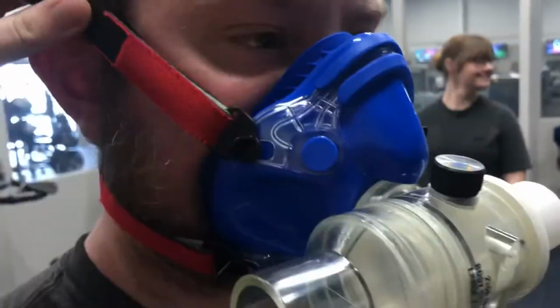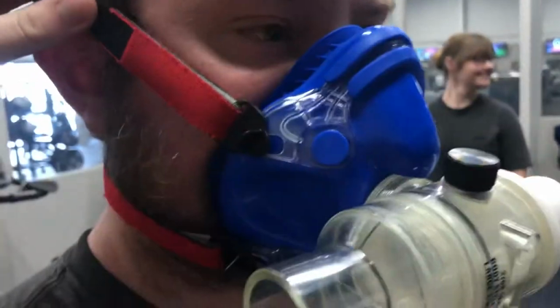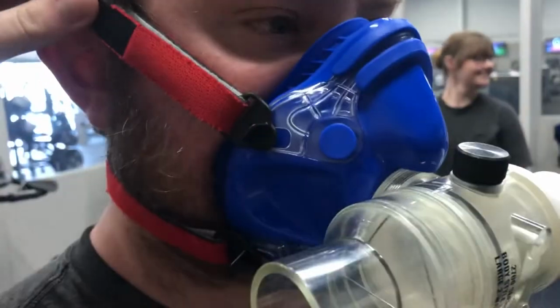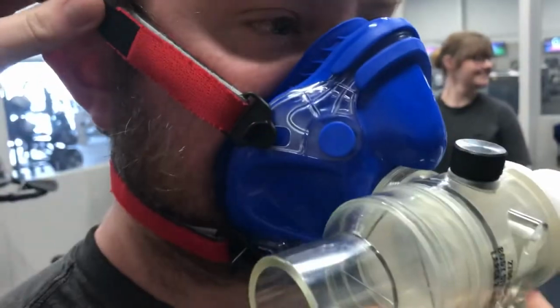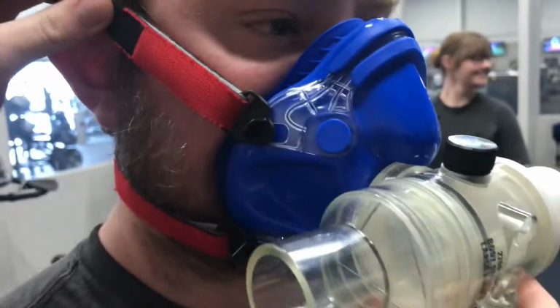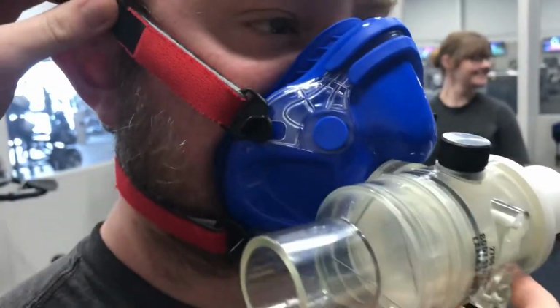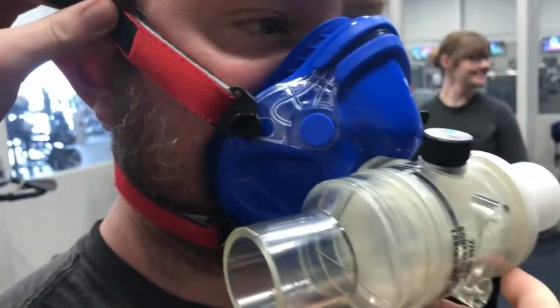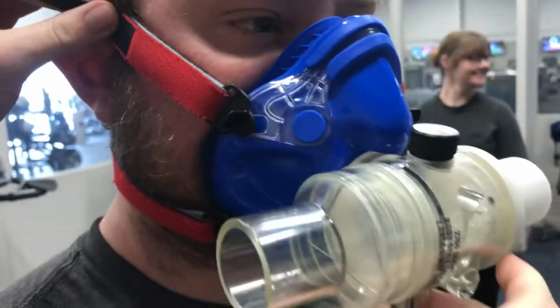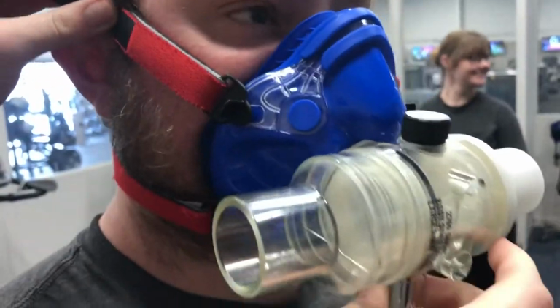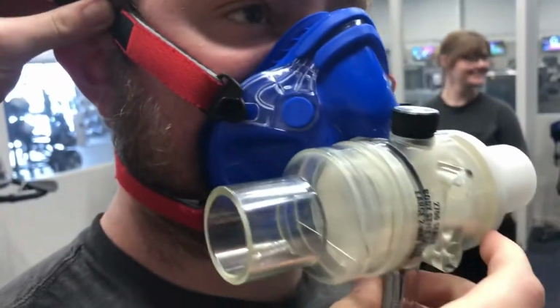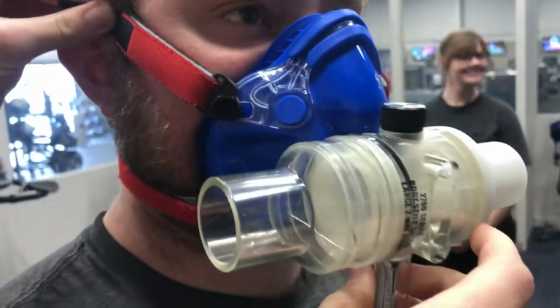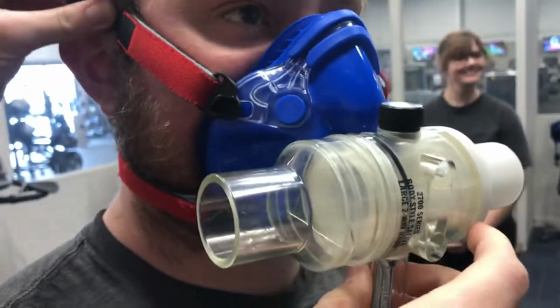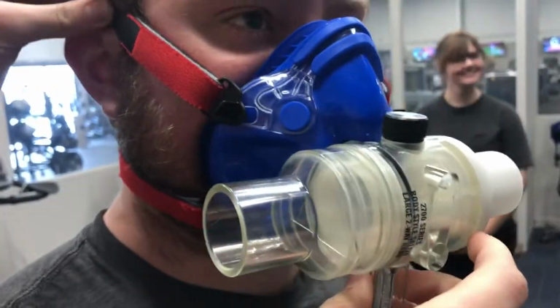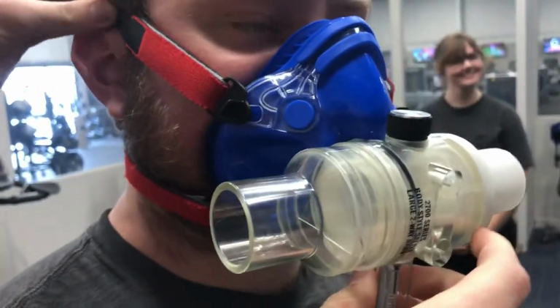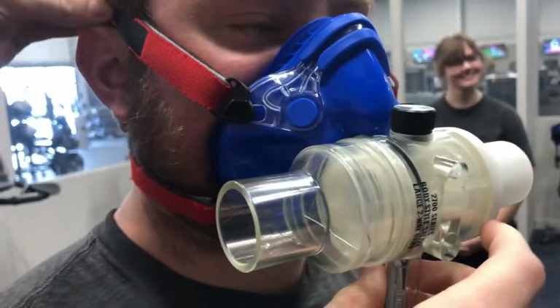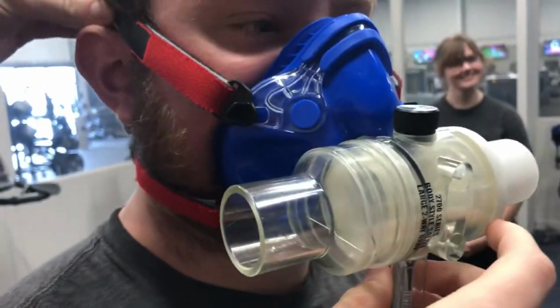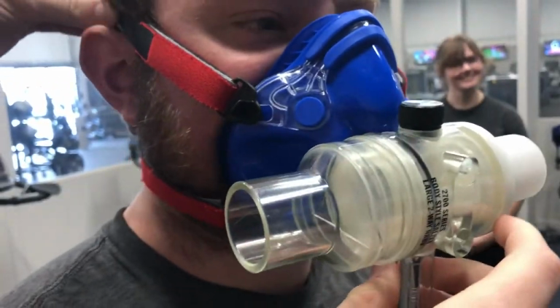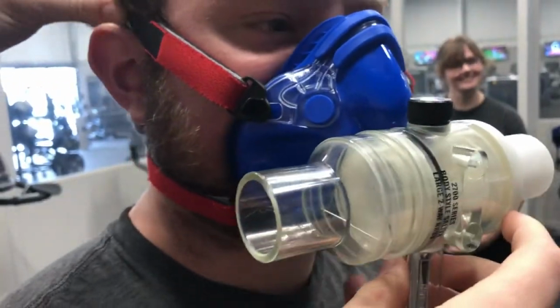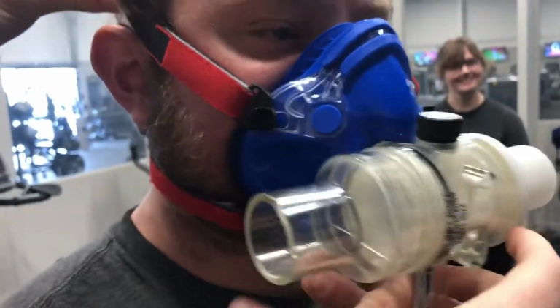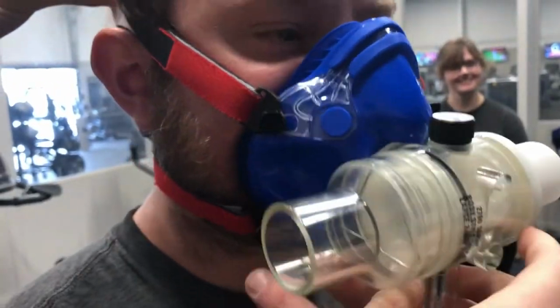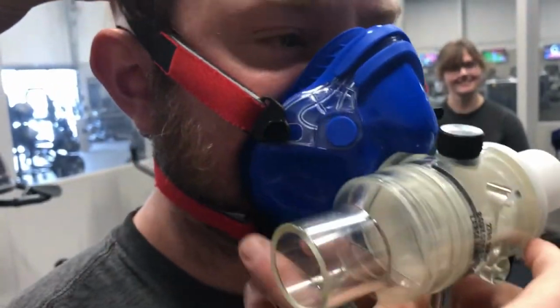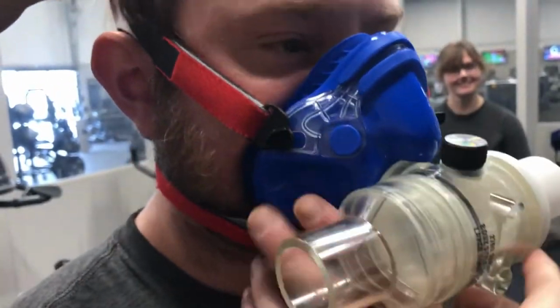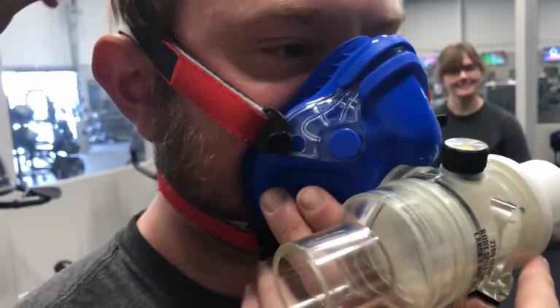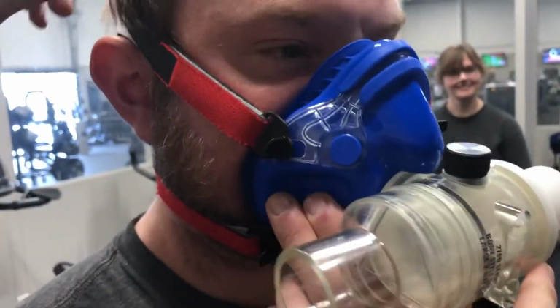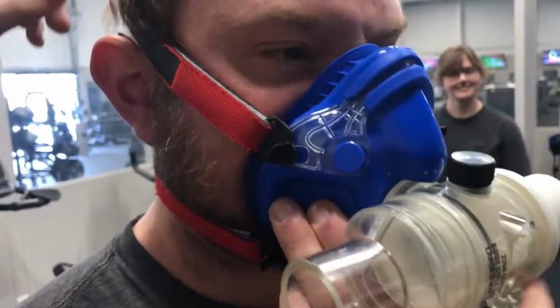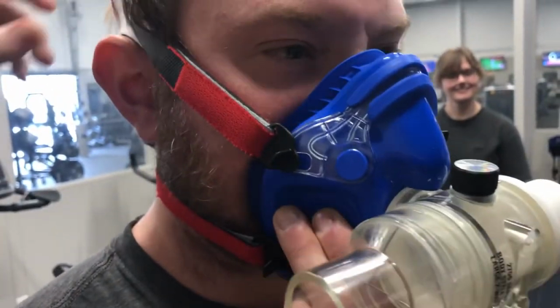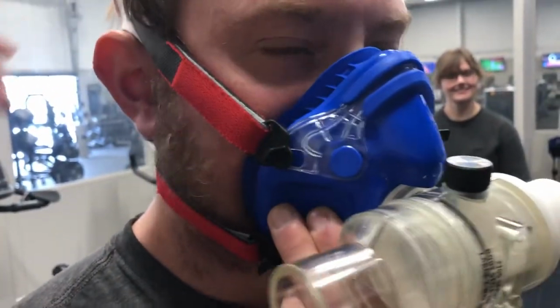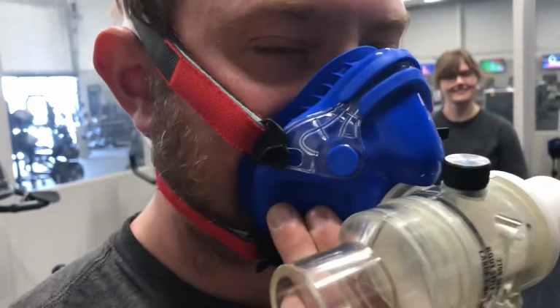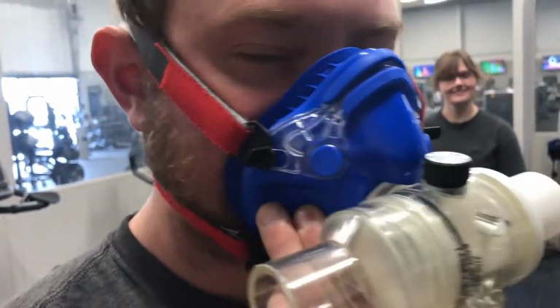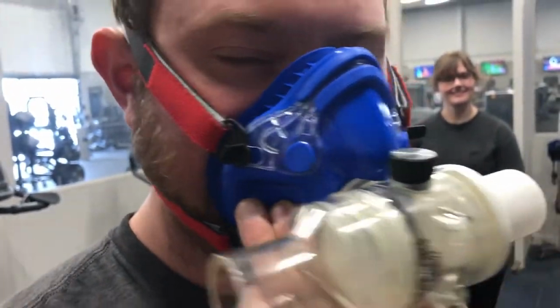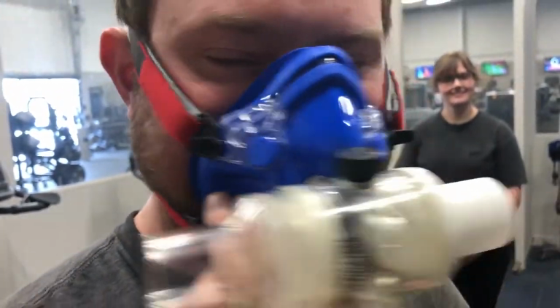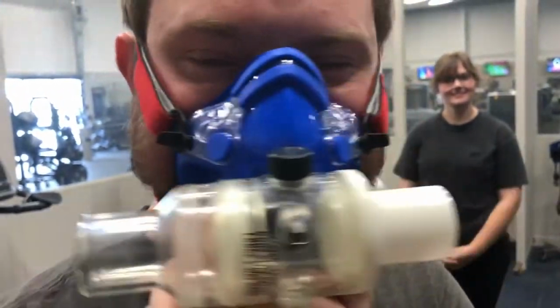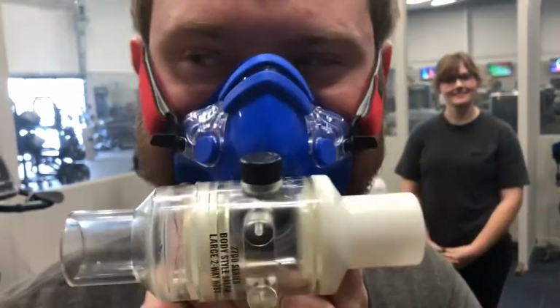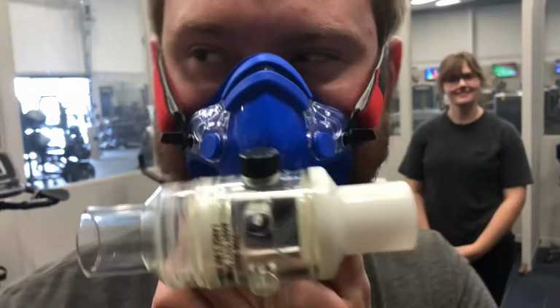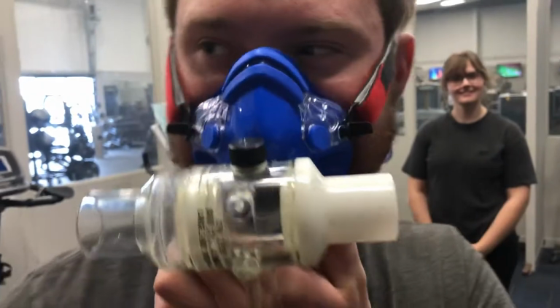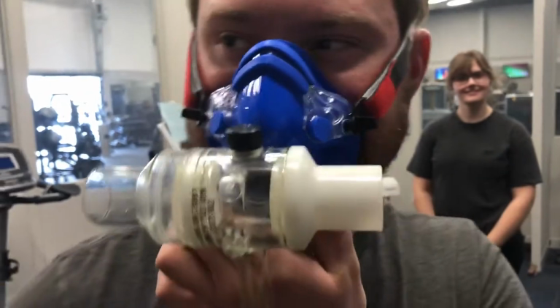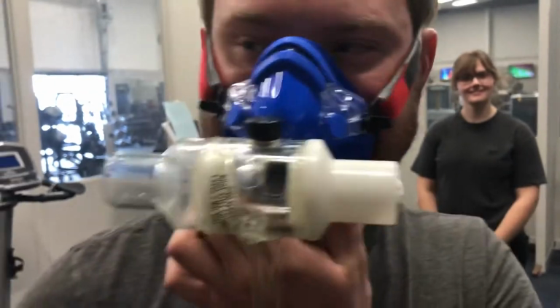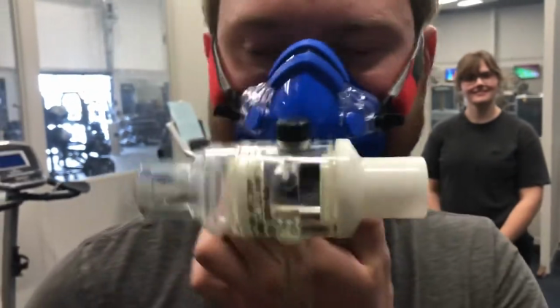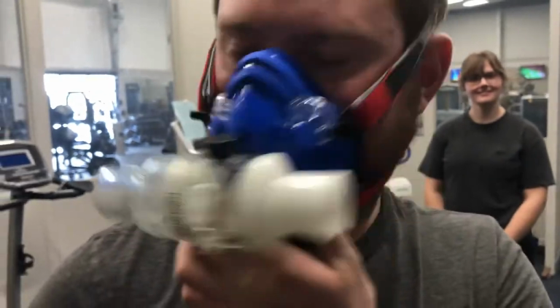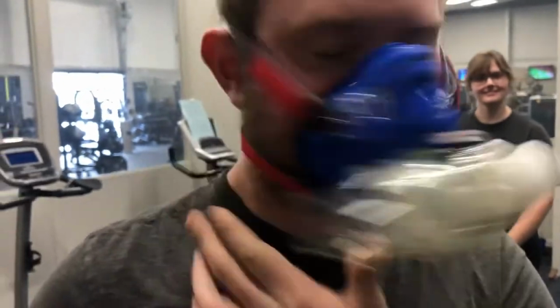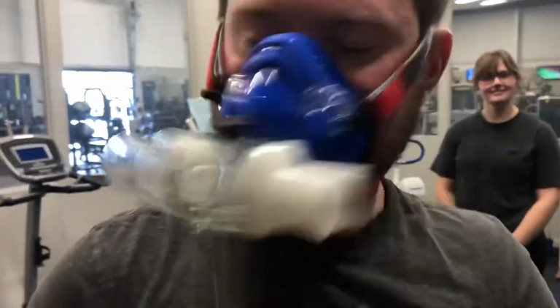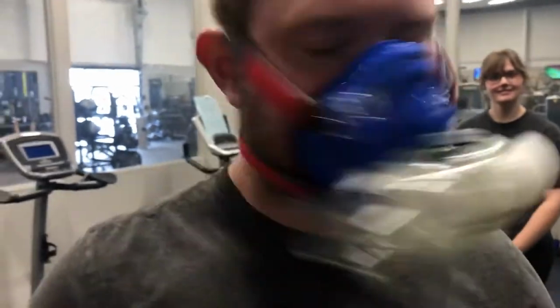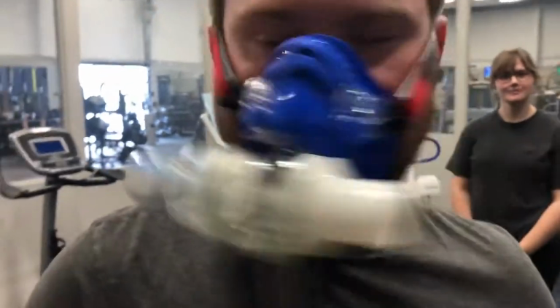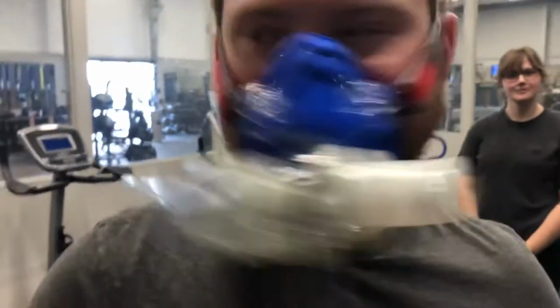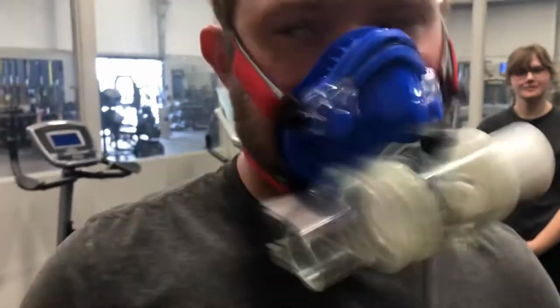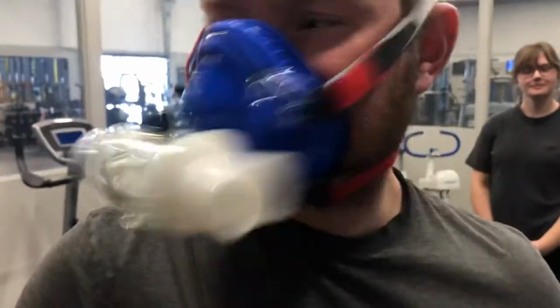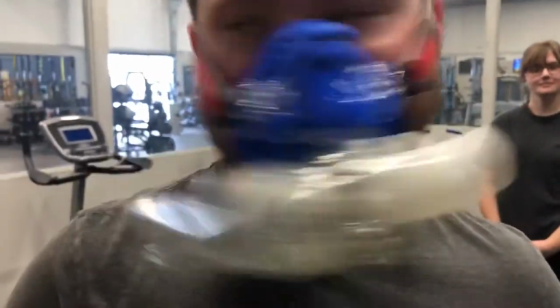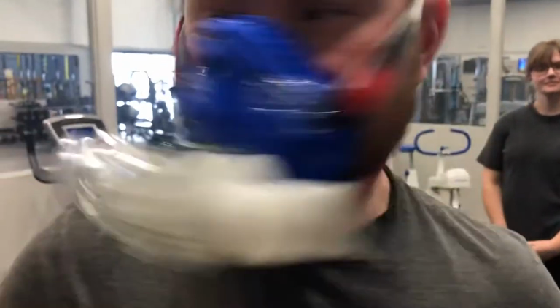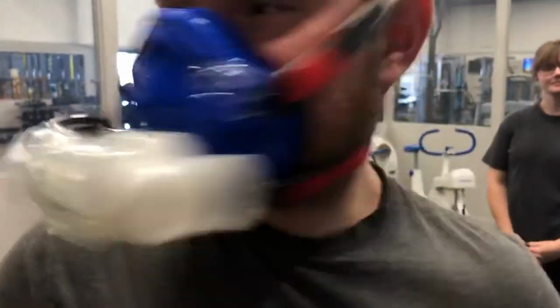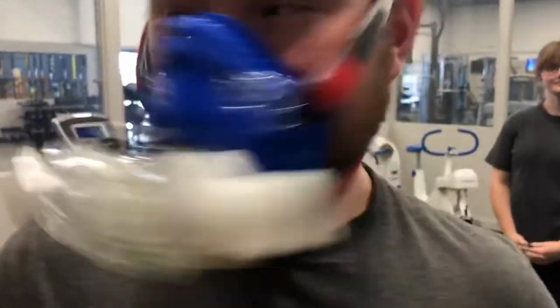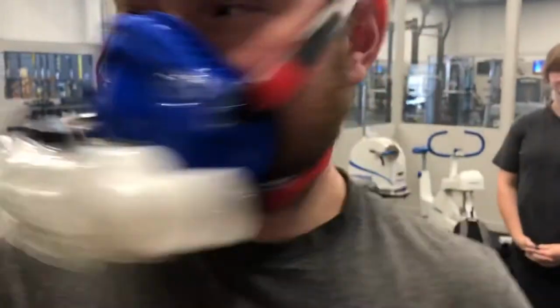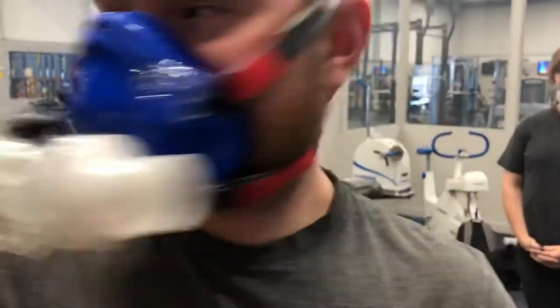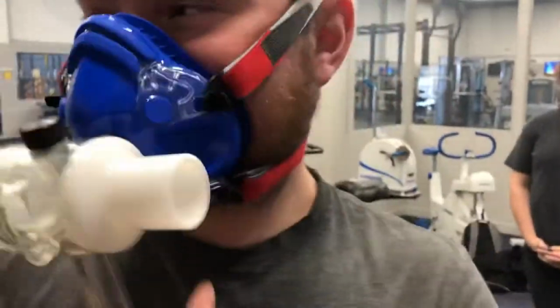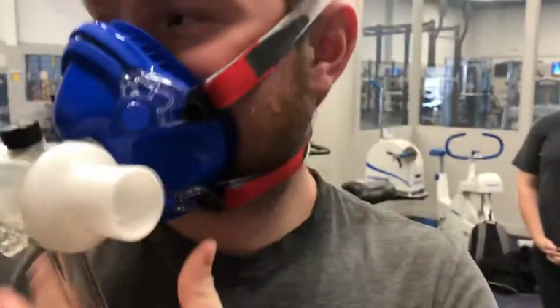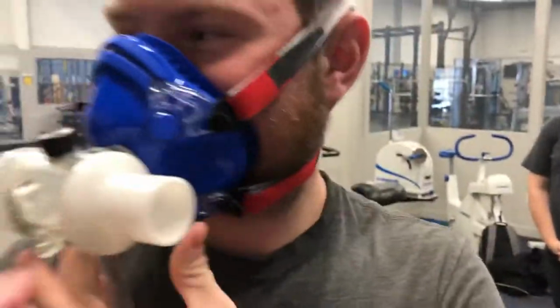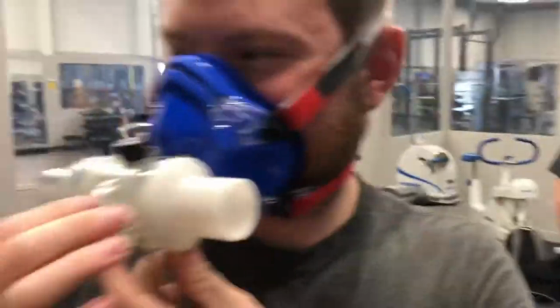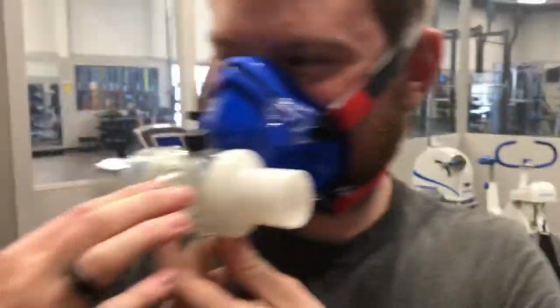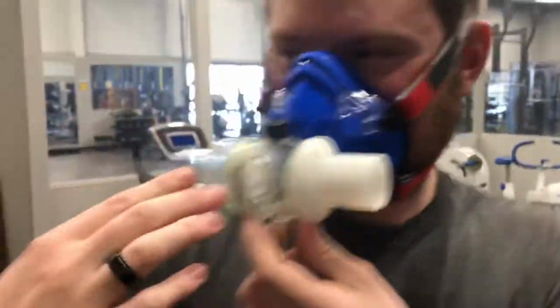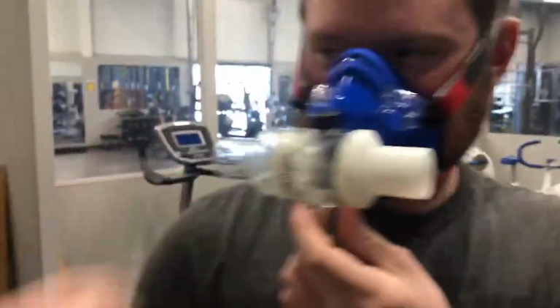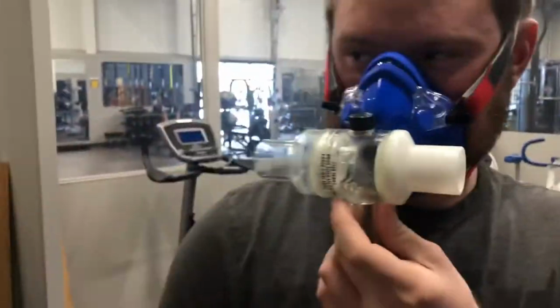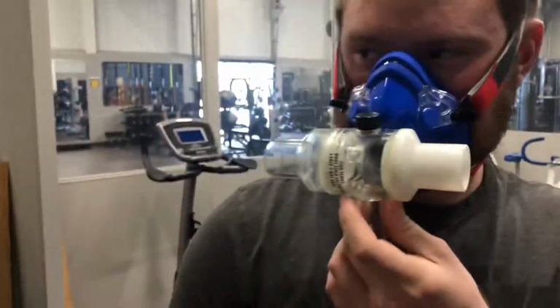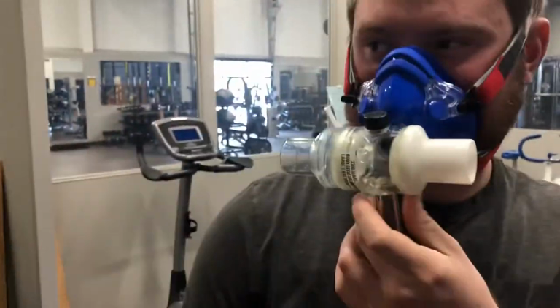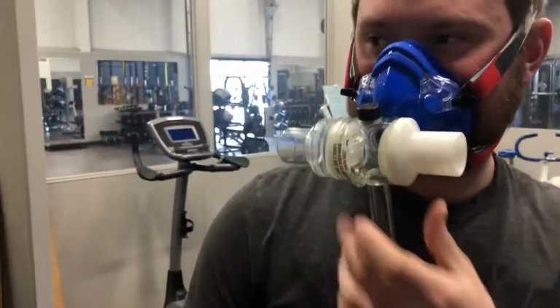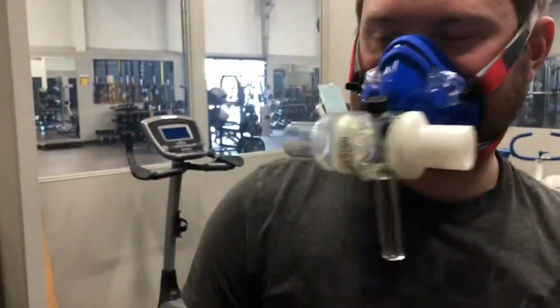Is that comfortable? Yeah, how are you feeling? Good. Shake your head around a little bit to make sure it's not going to go anywhere. Yeah, that's fantastic.